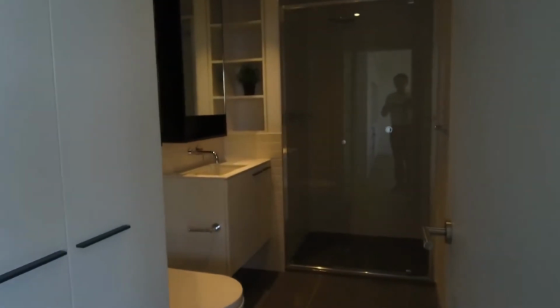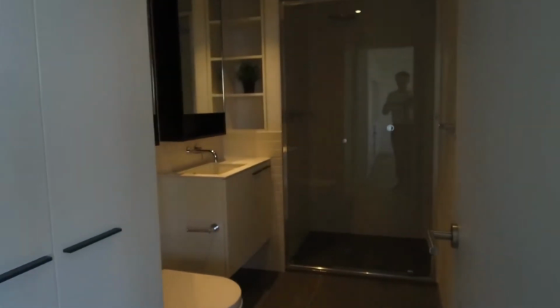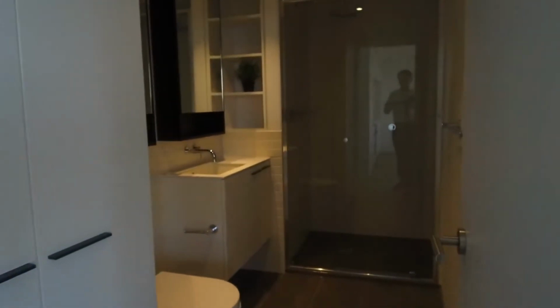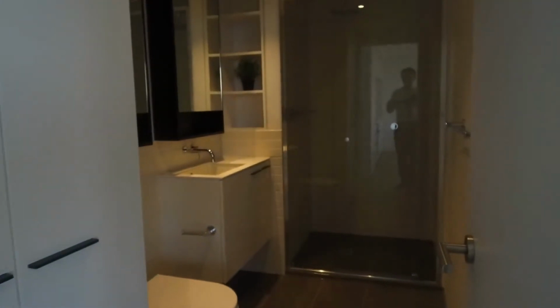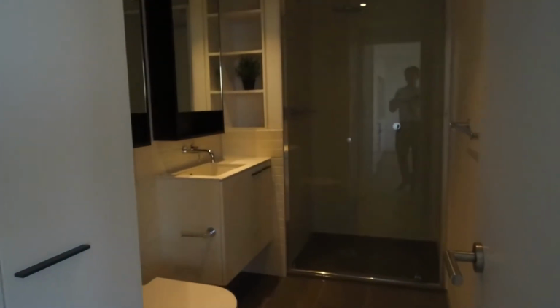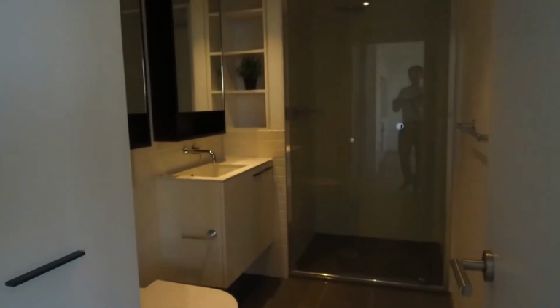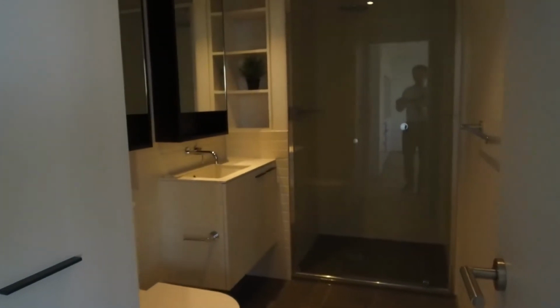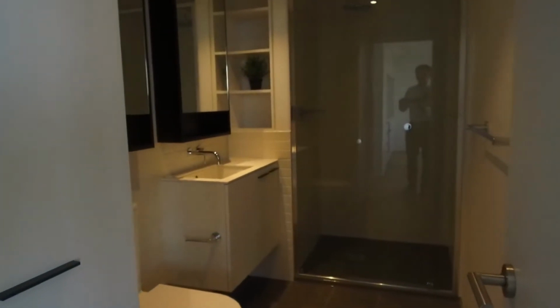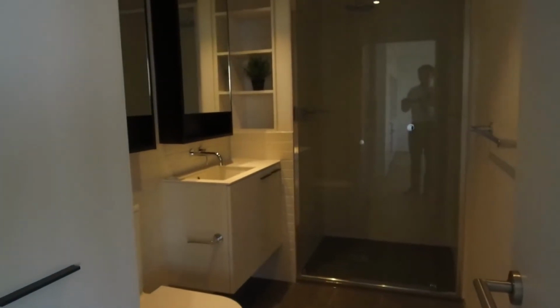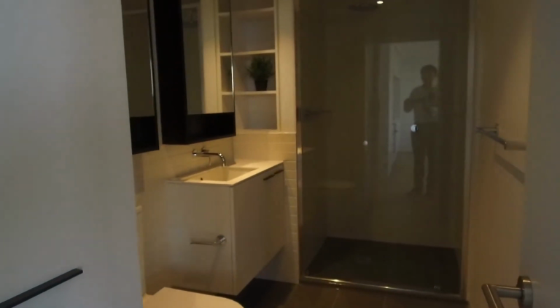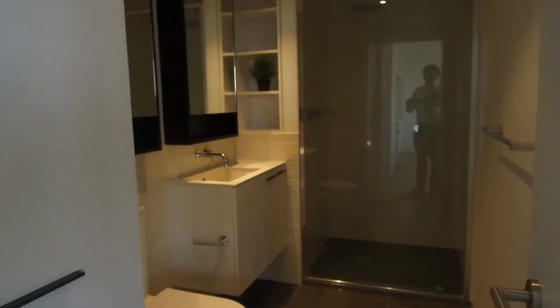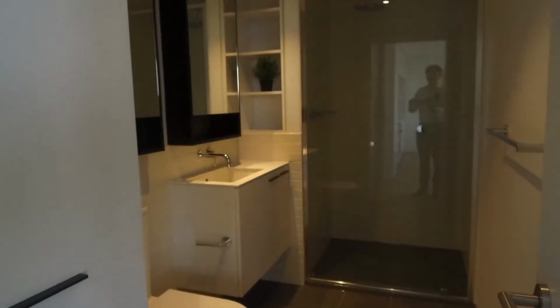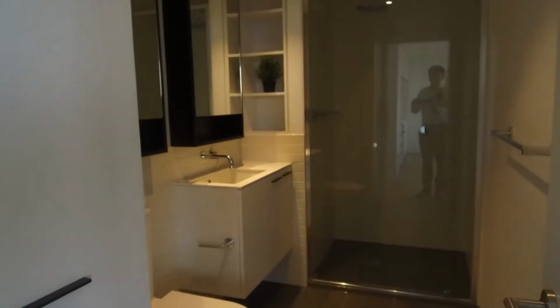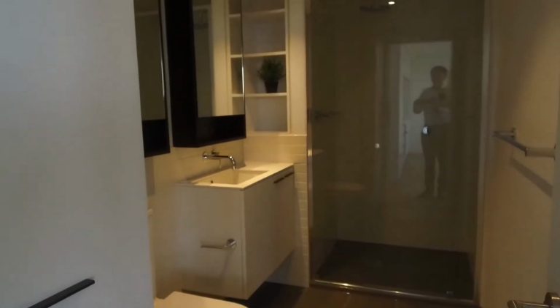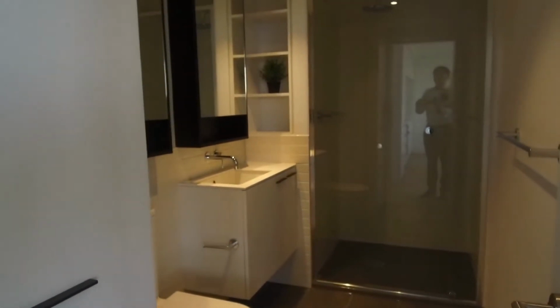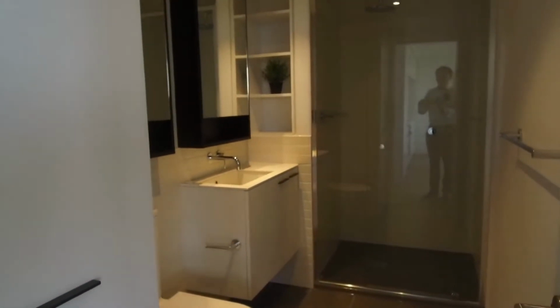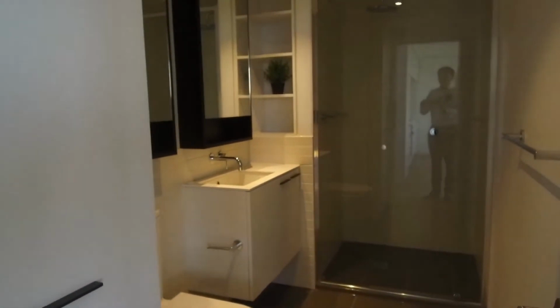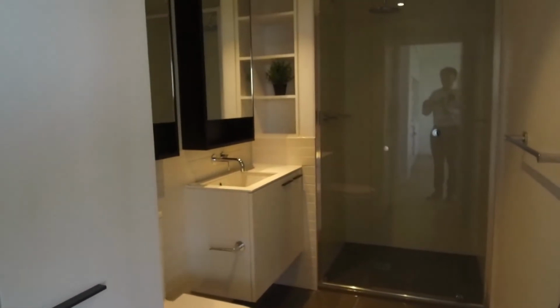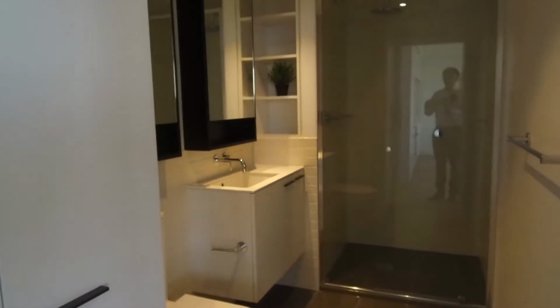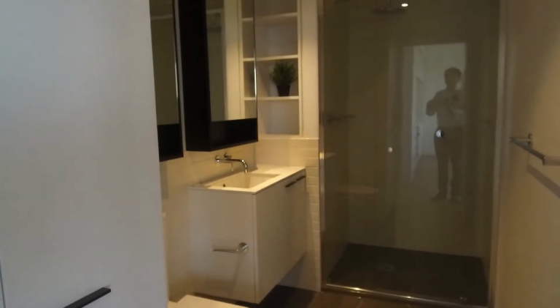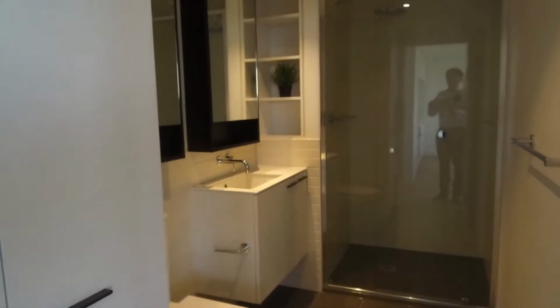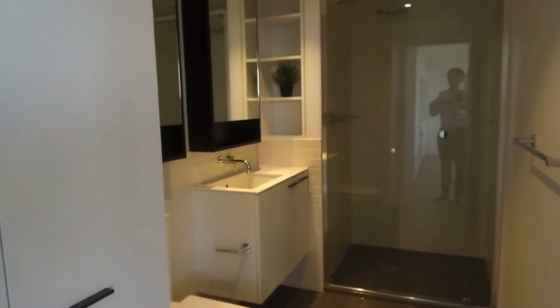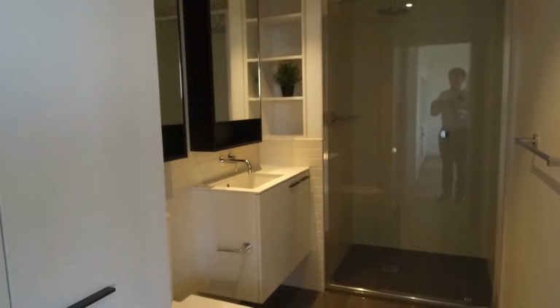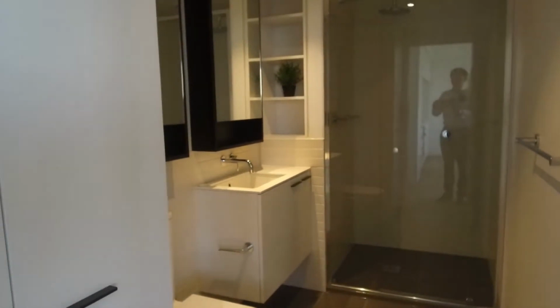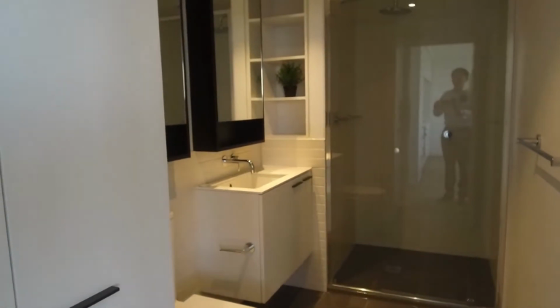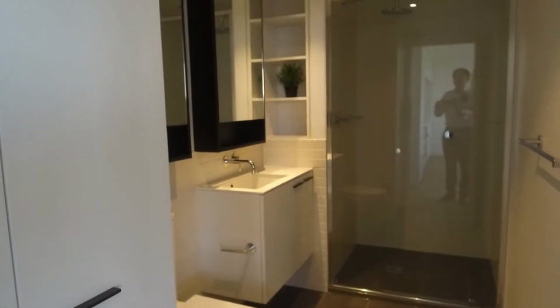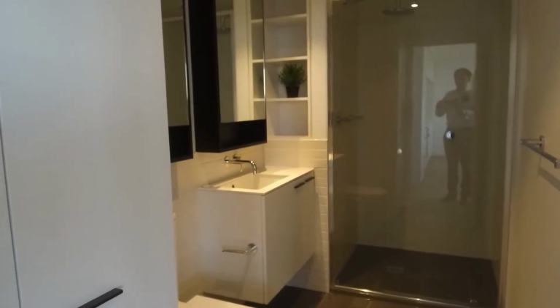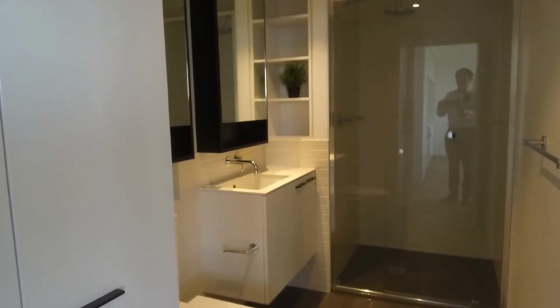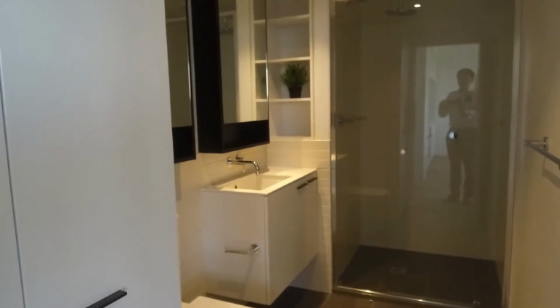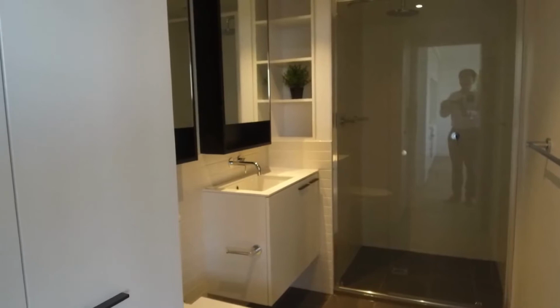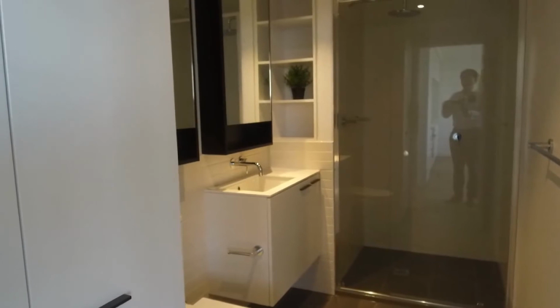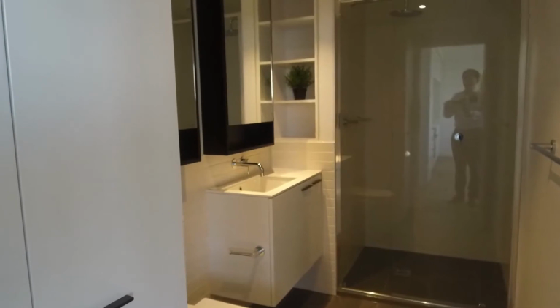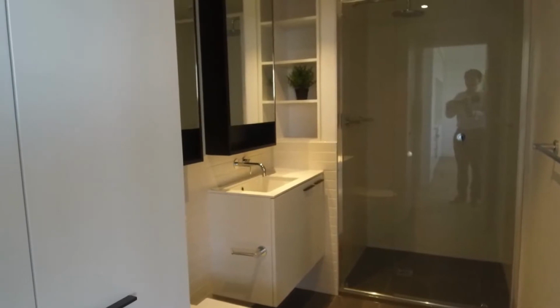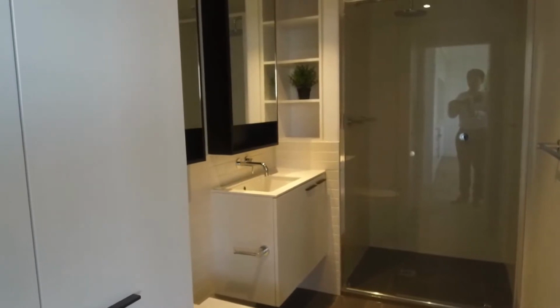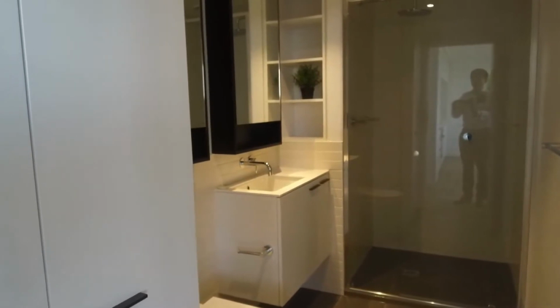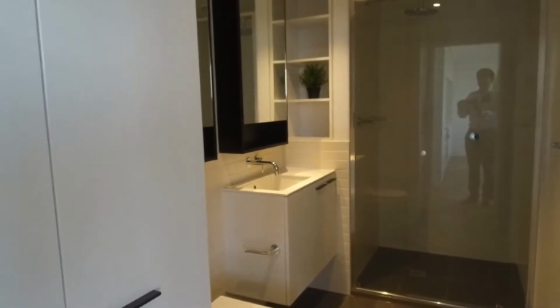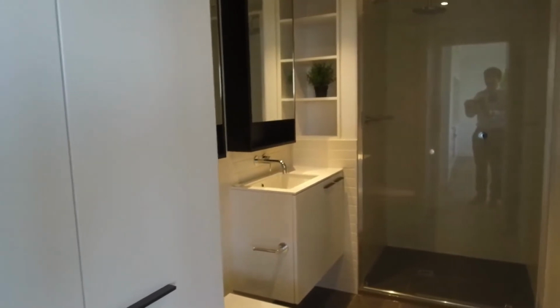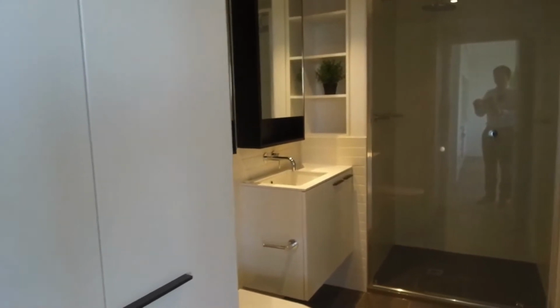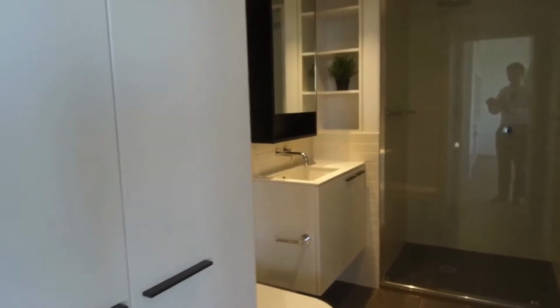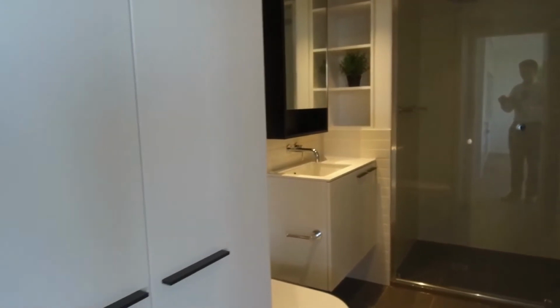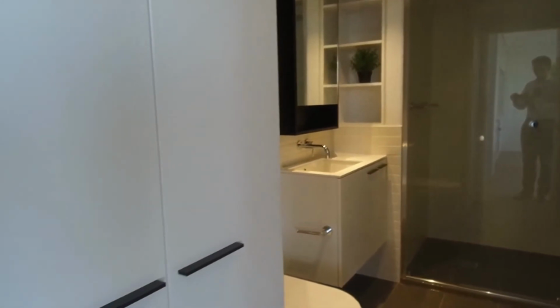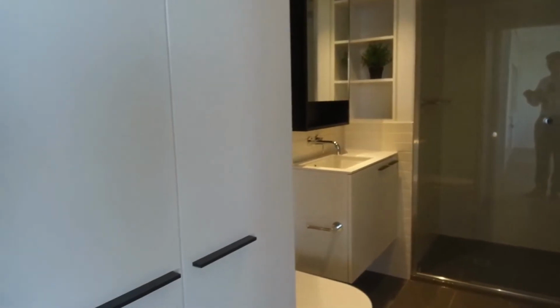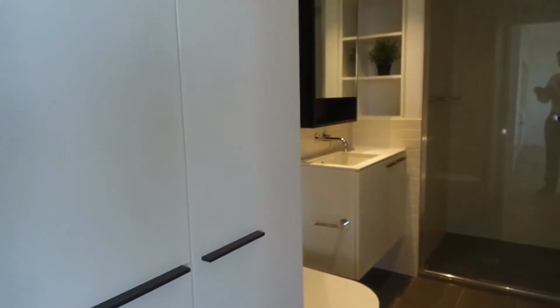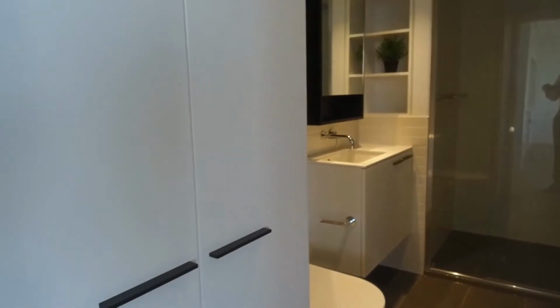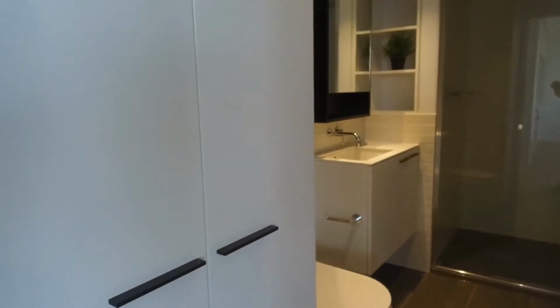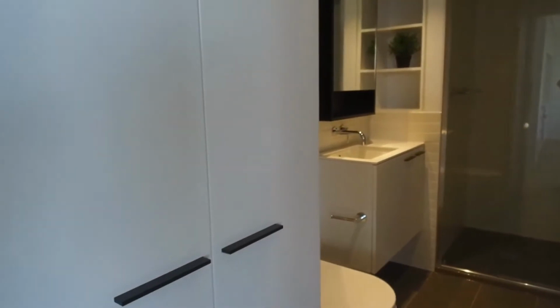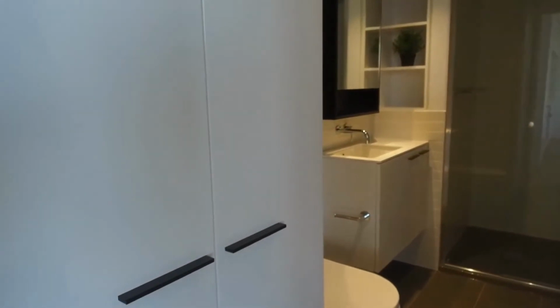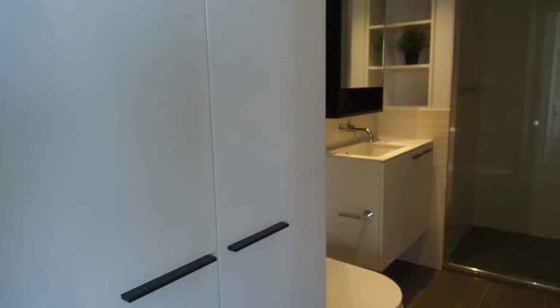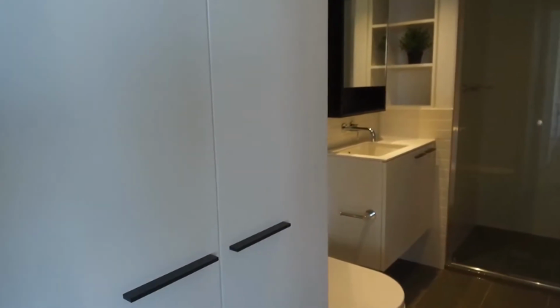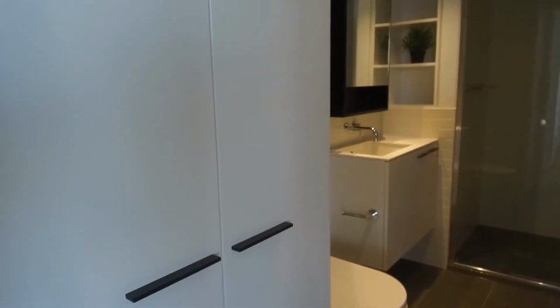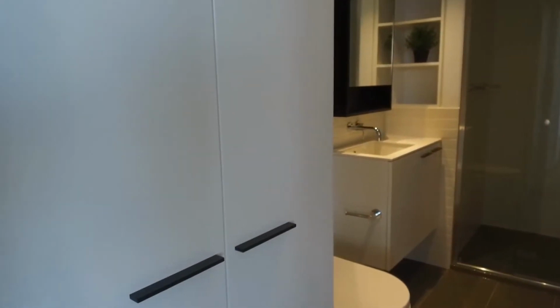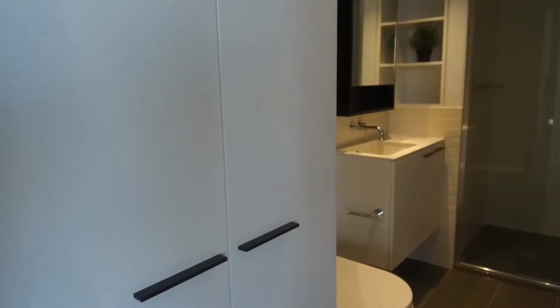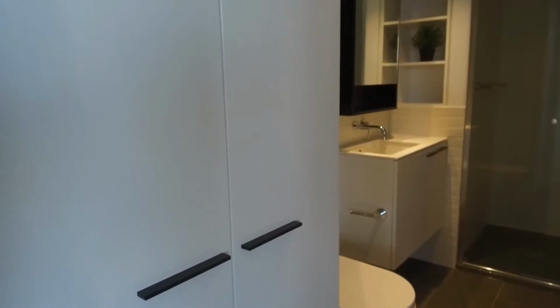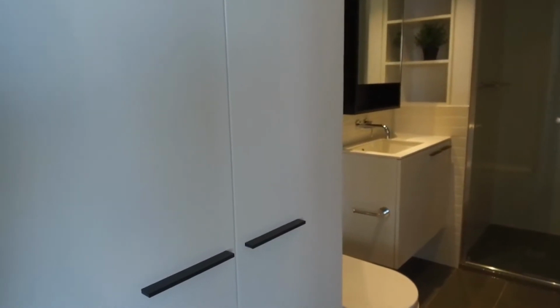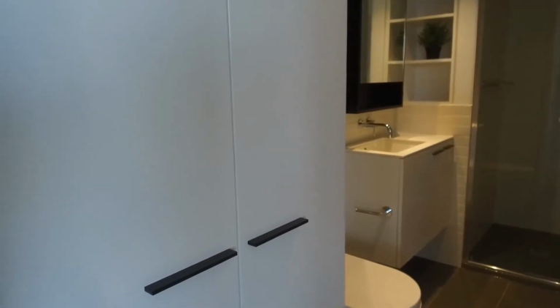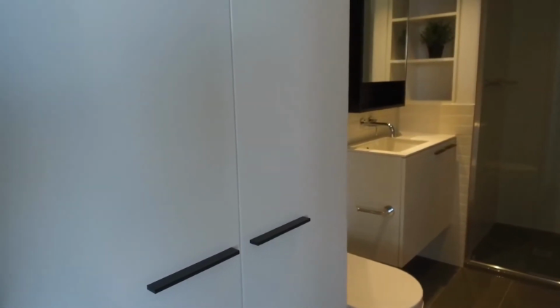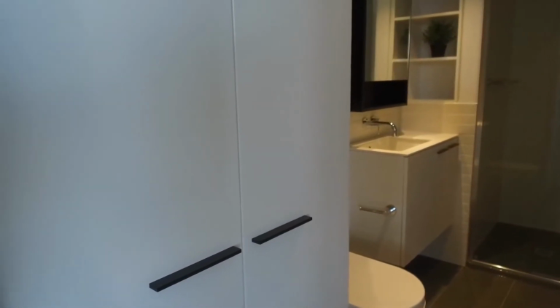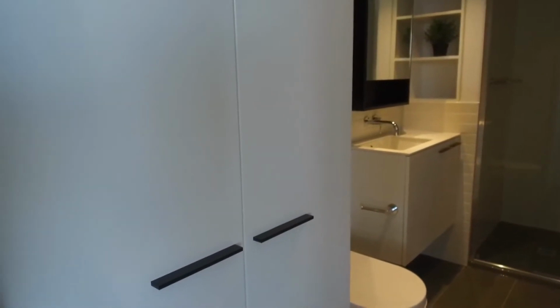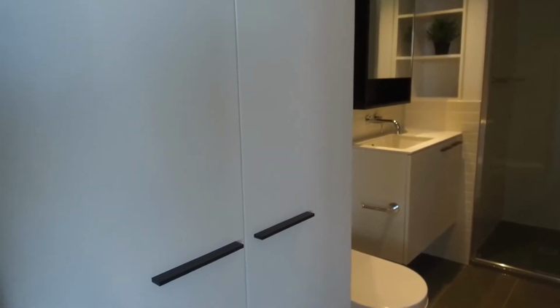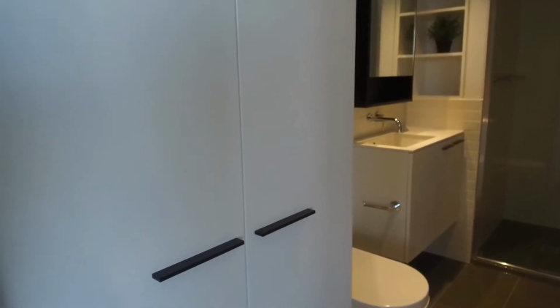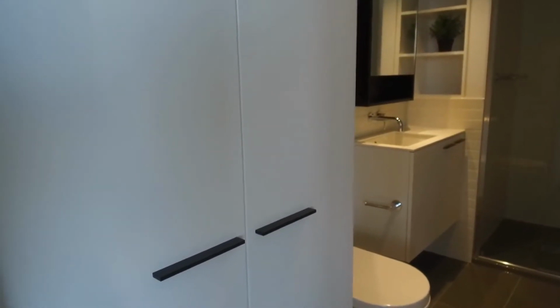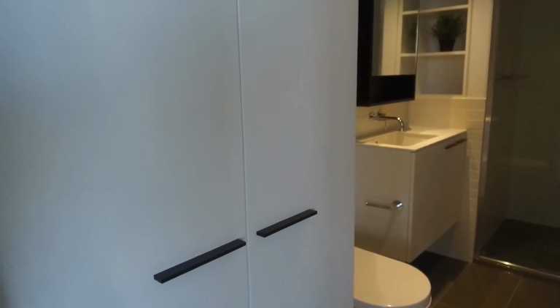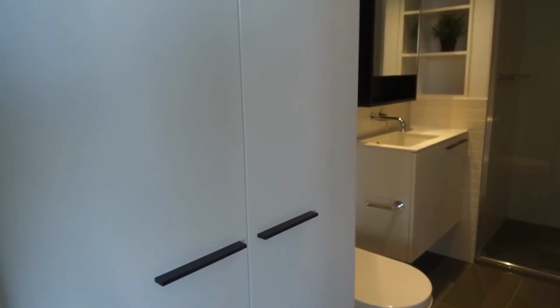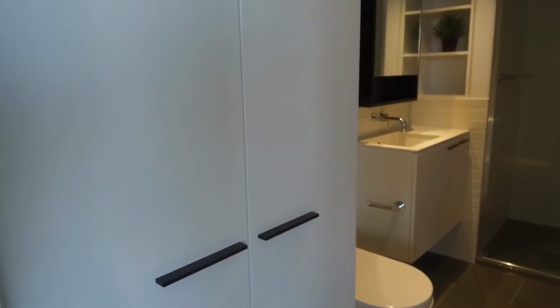This is the bathroom — plenty of storage in the bathroom as well. And this is the laundry.